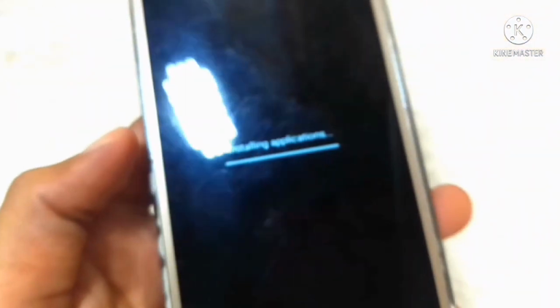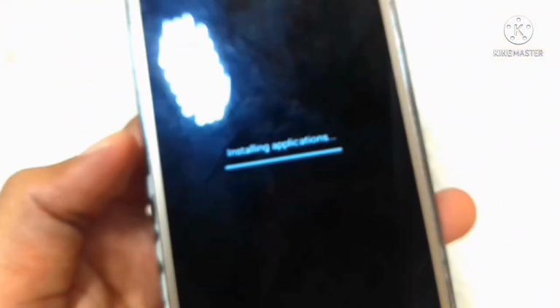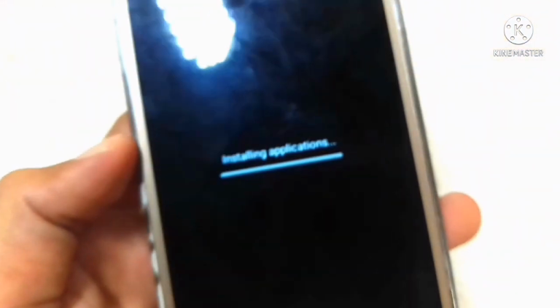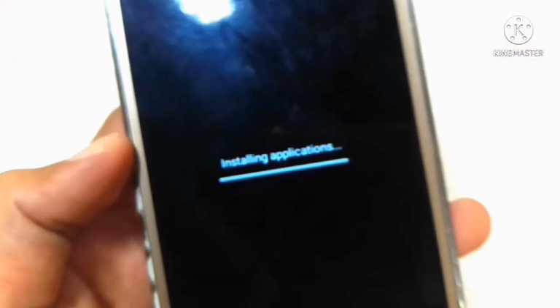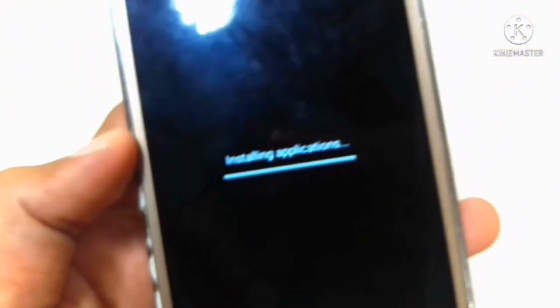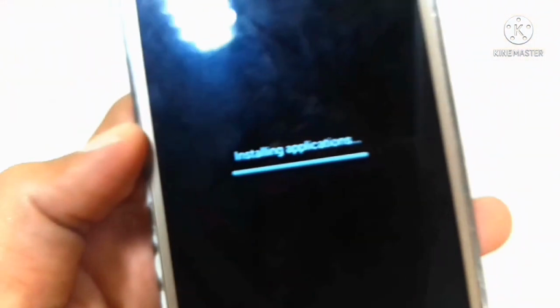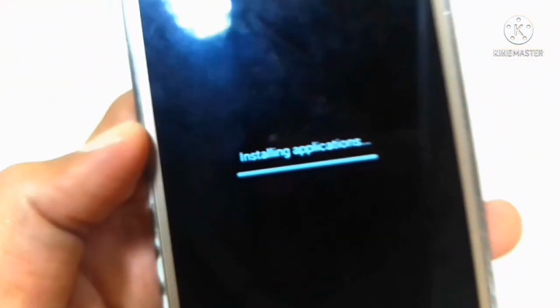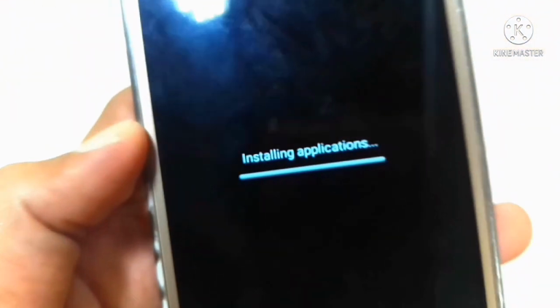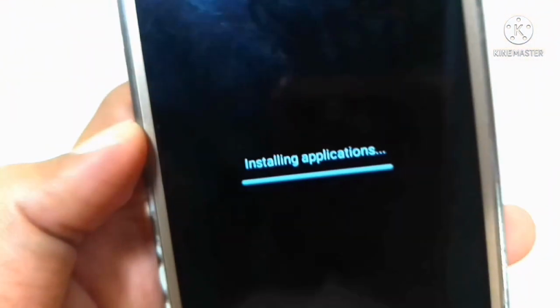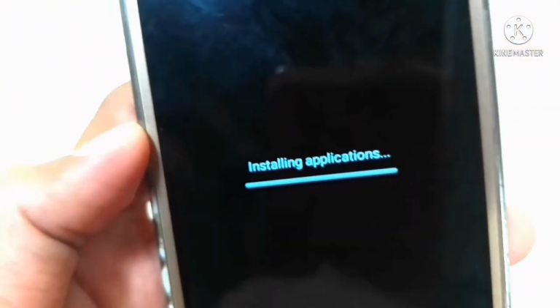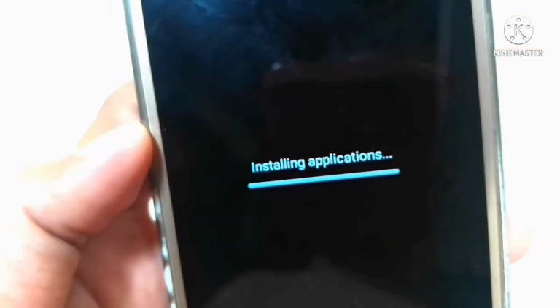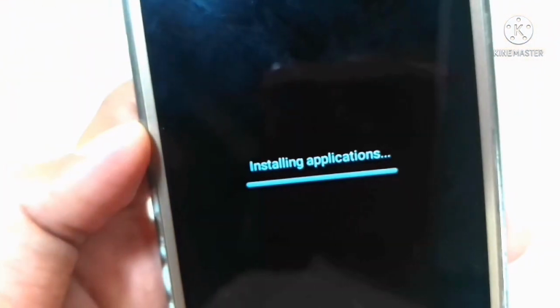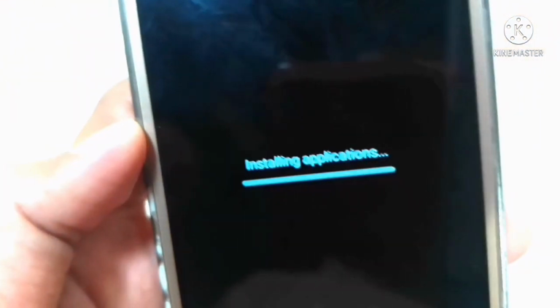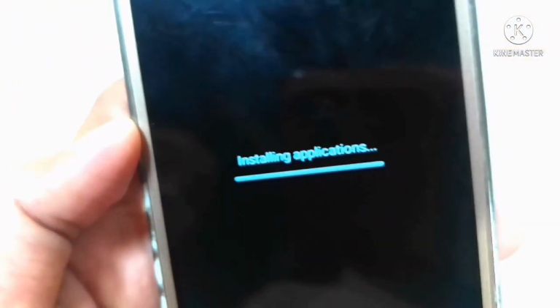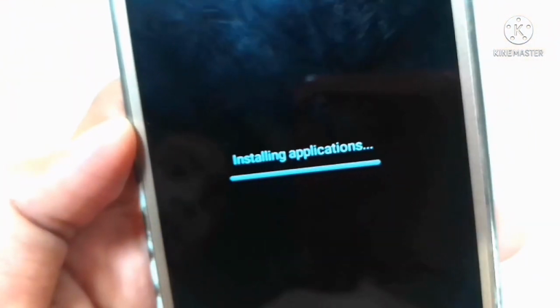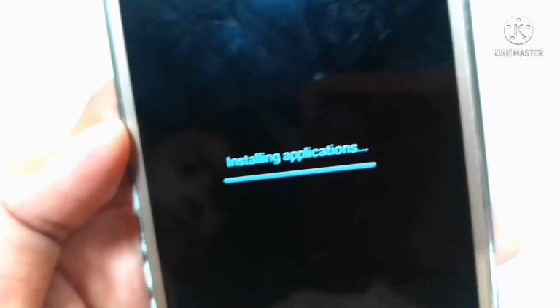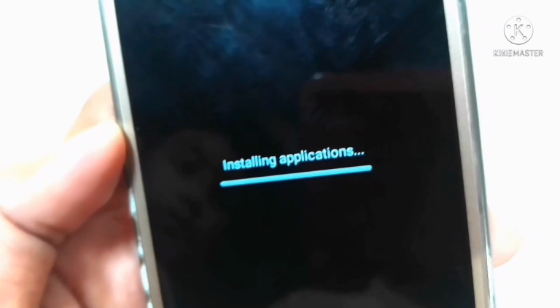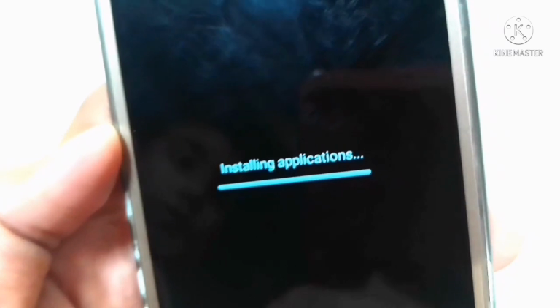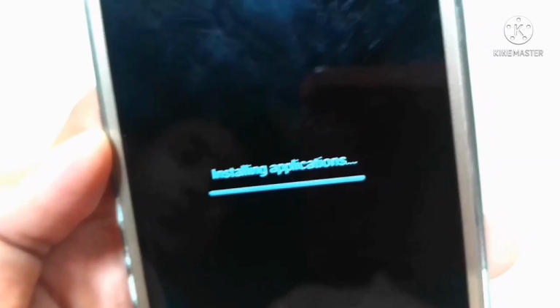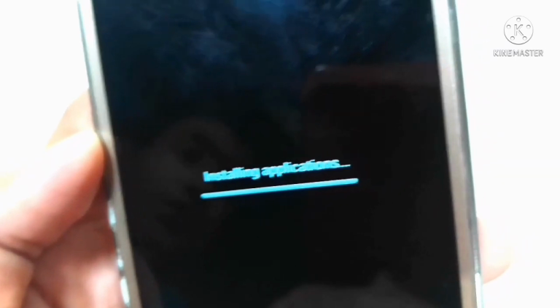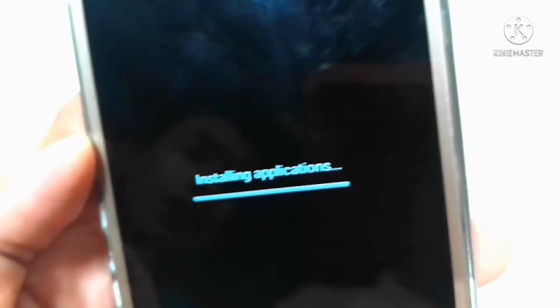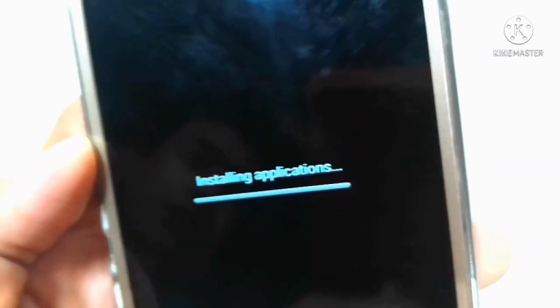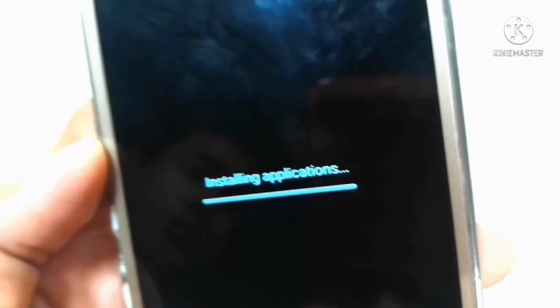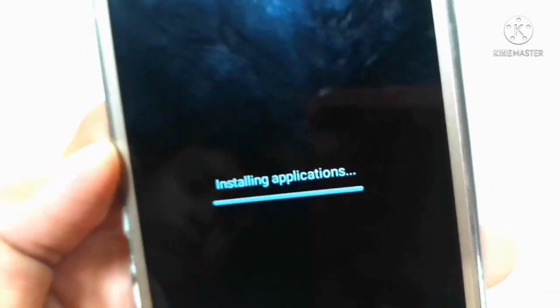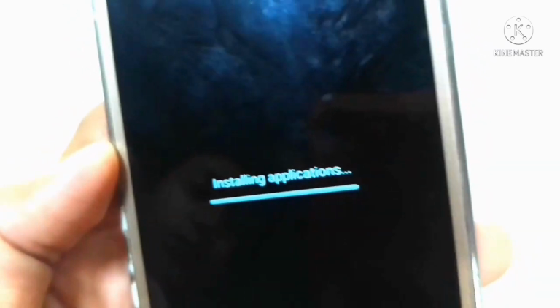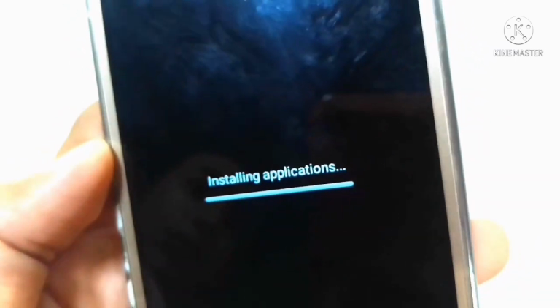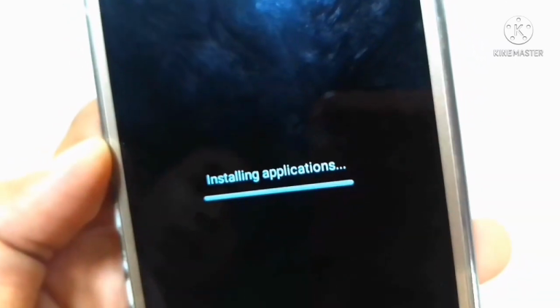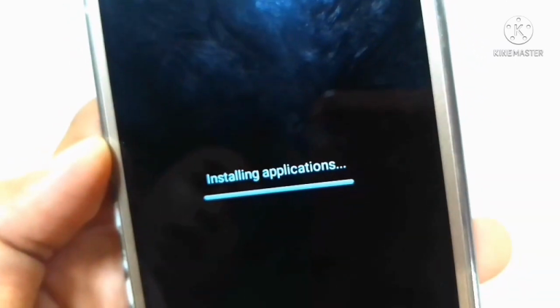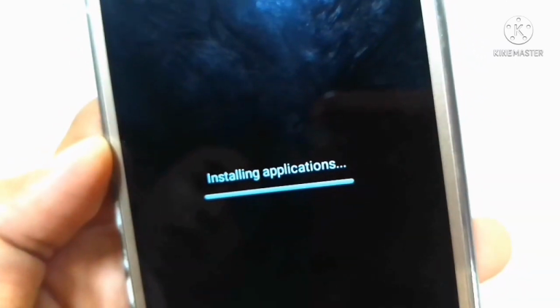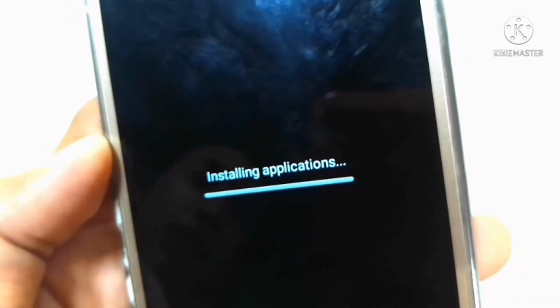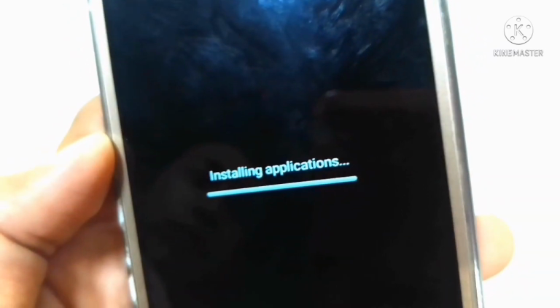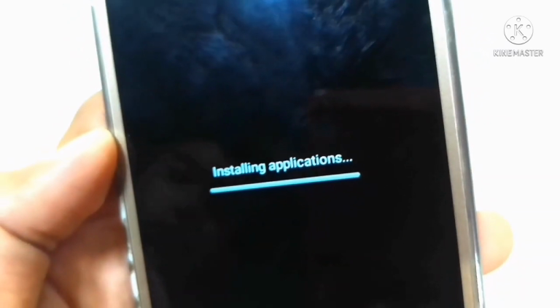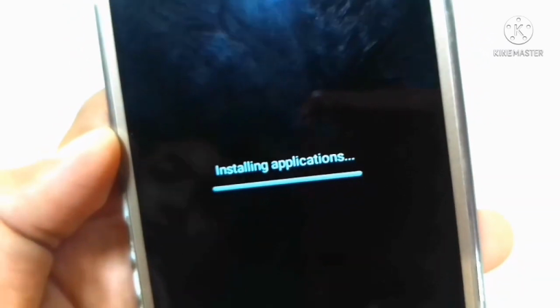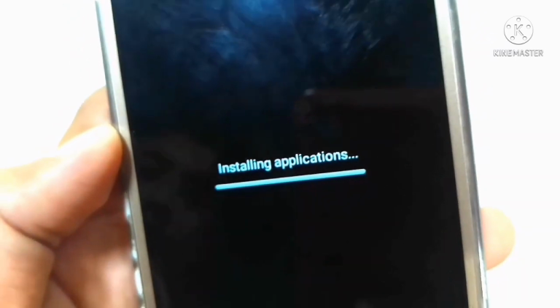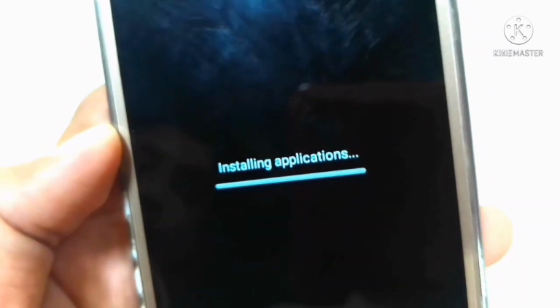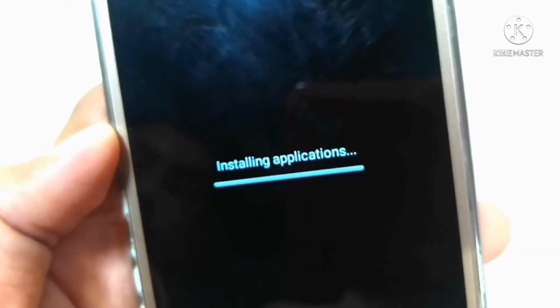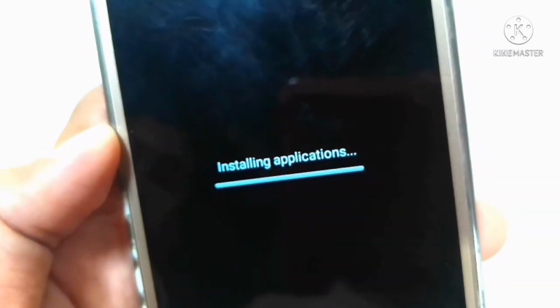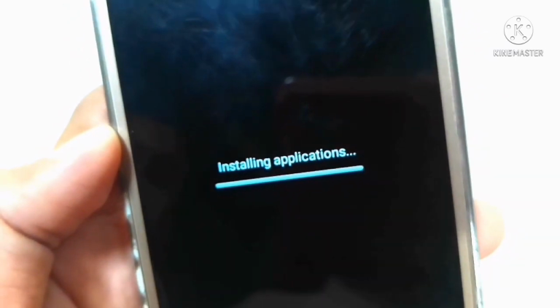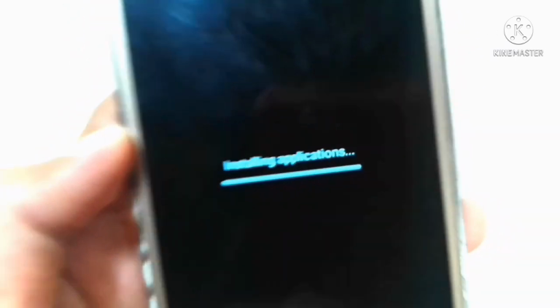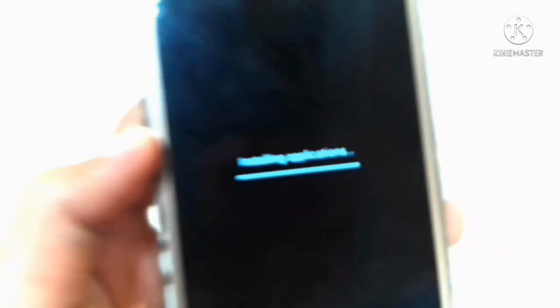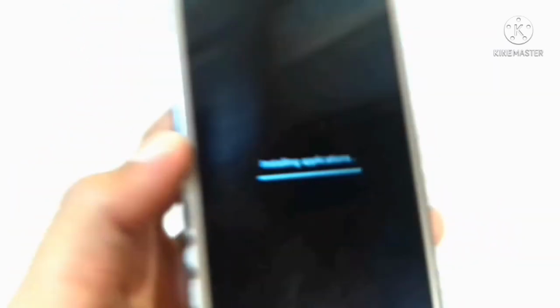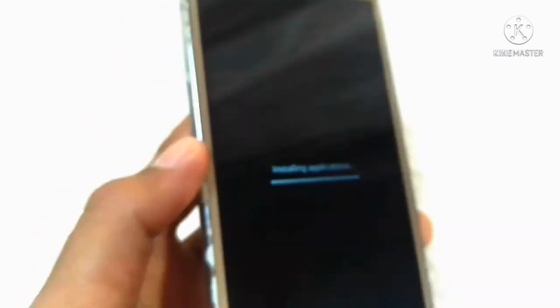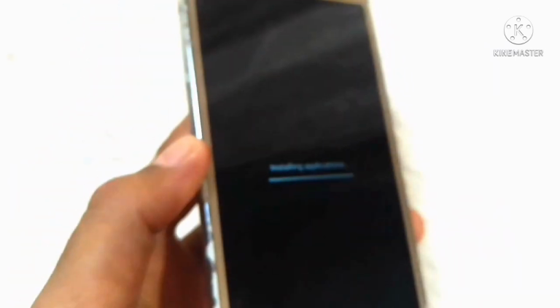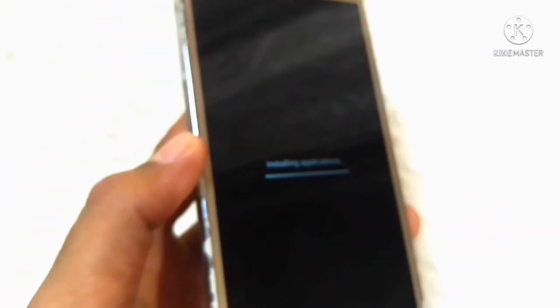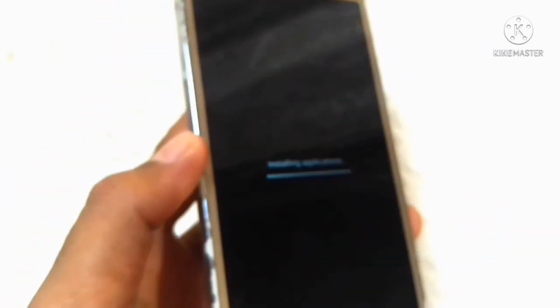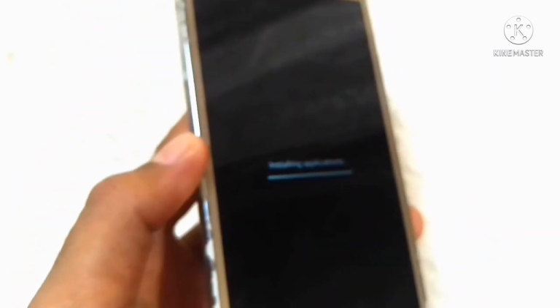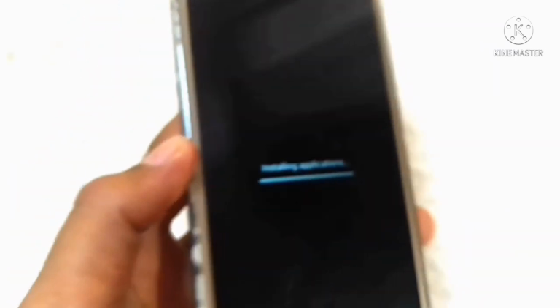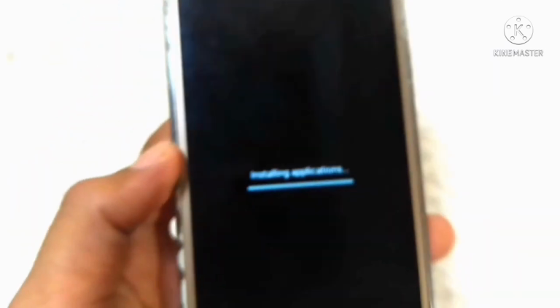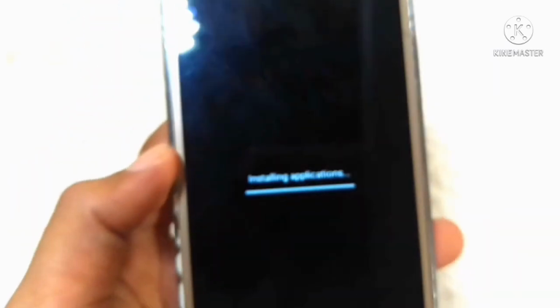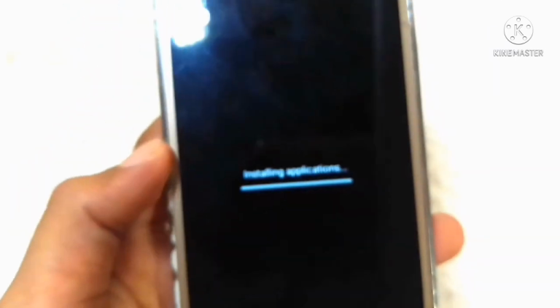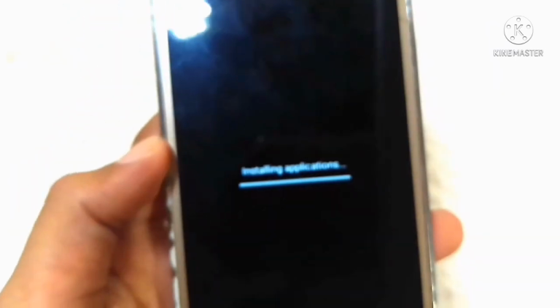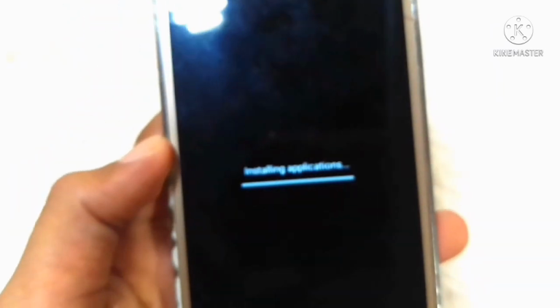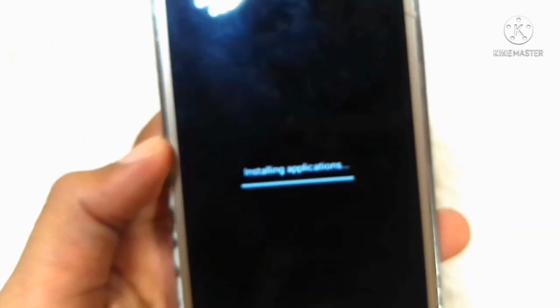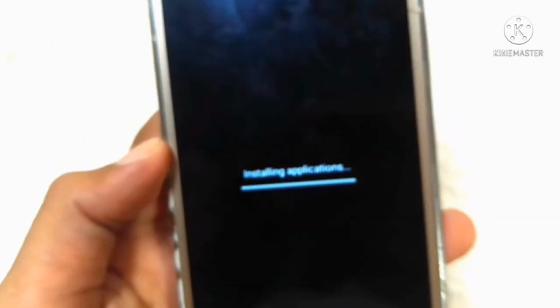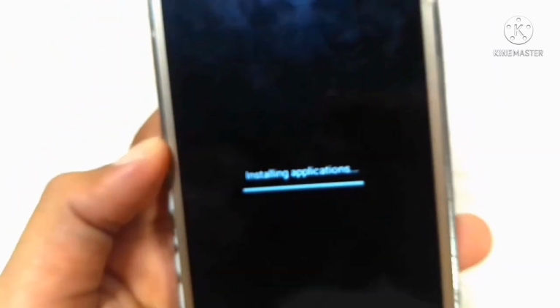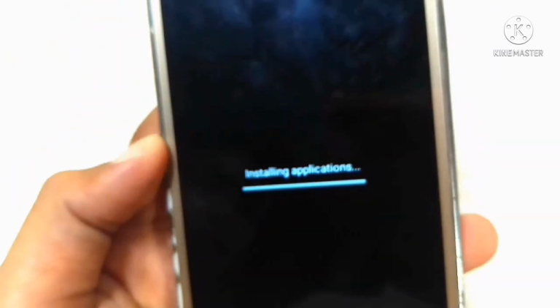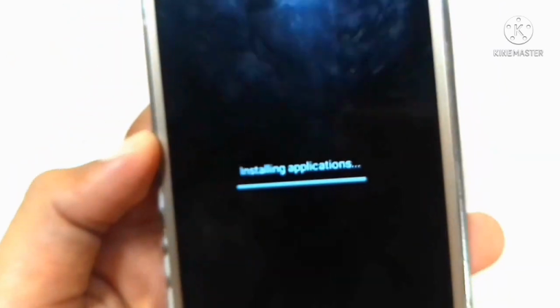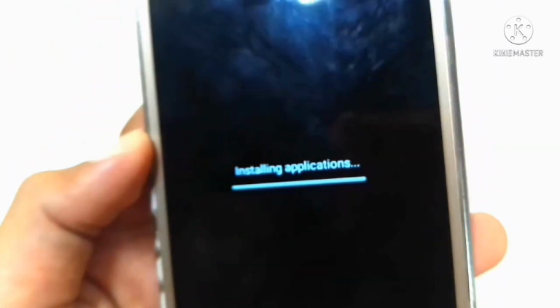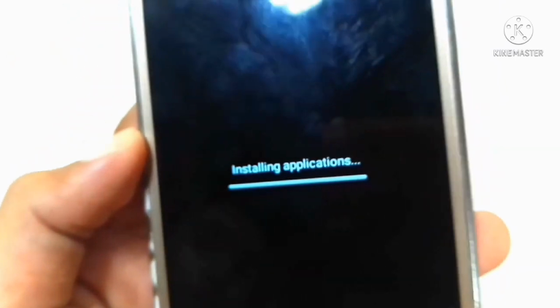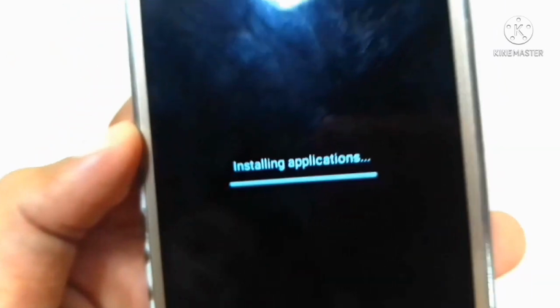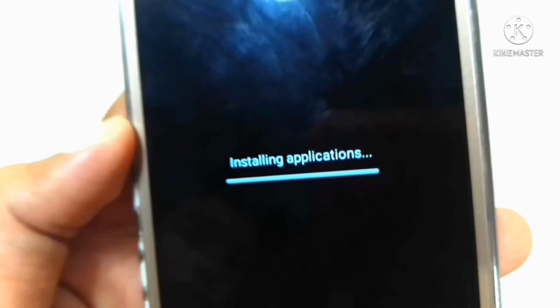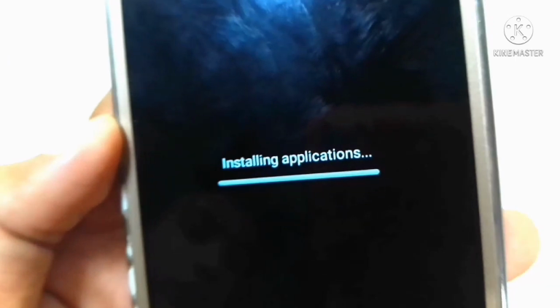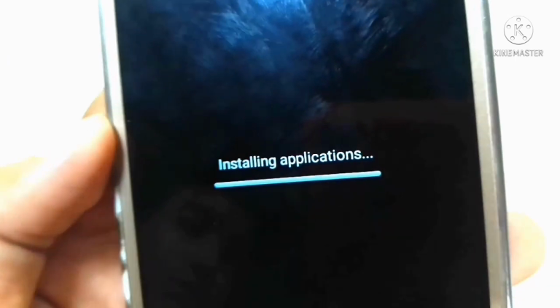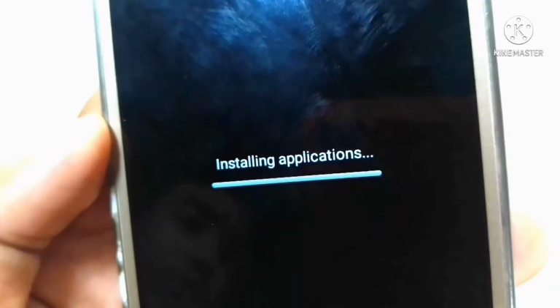Now we have to install the application, so we will wait for you to do this.